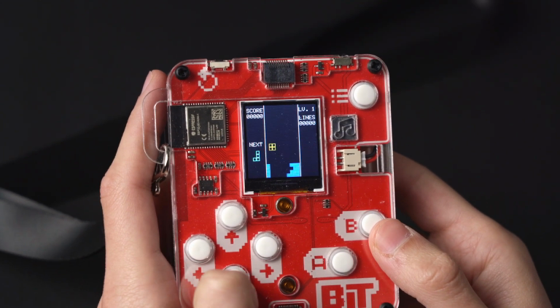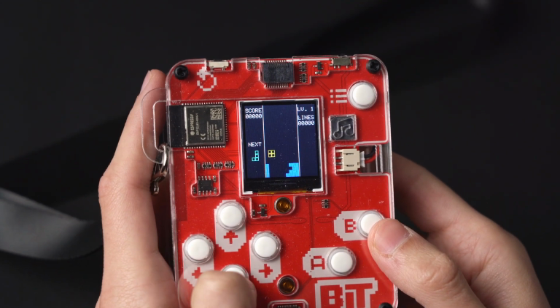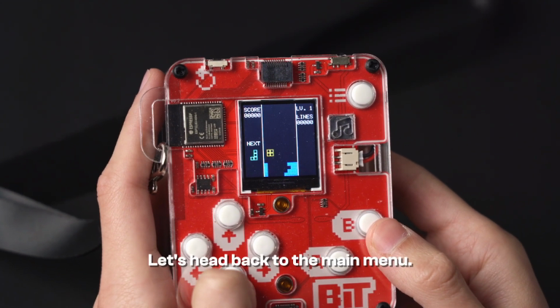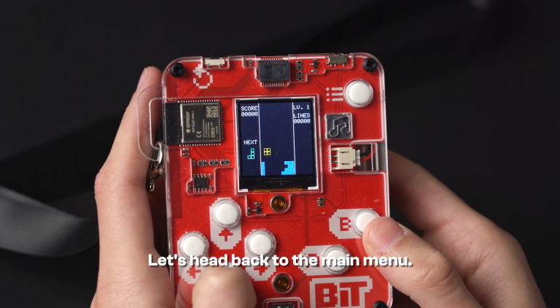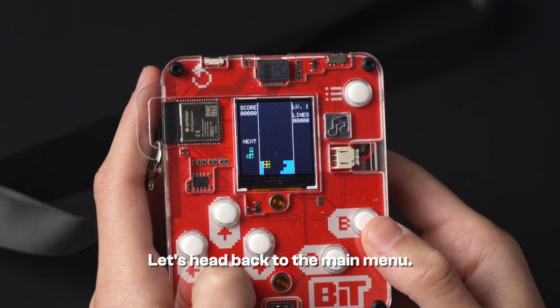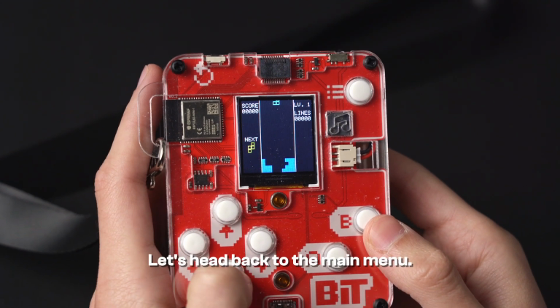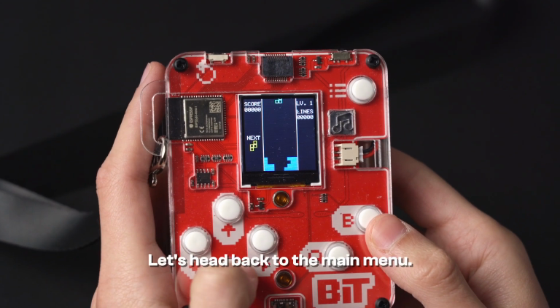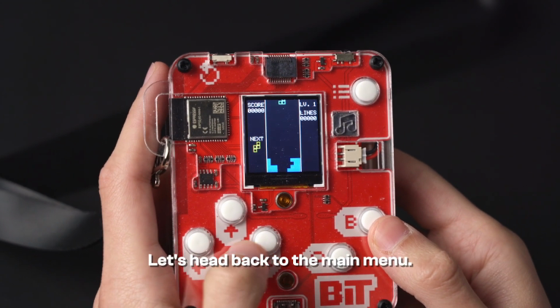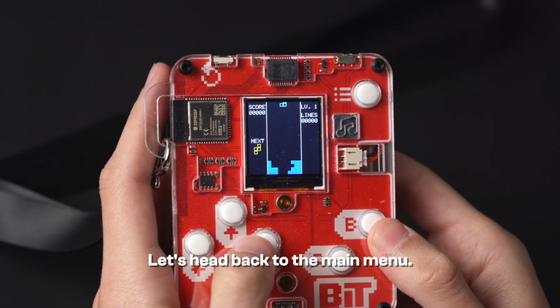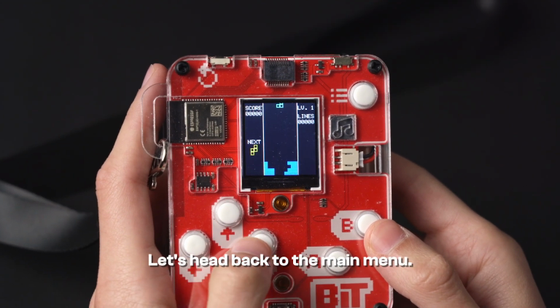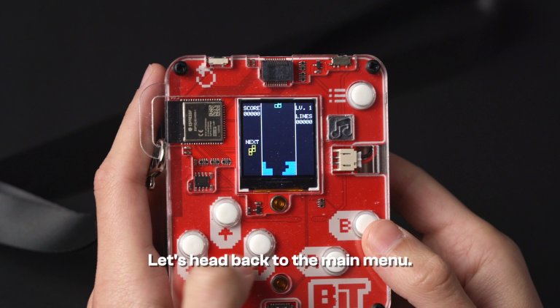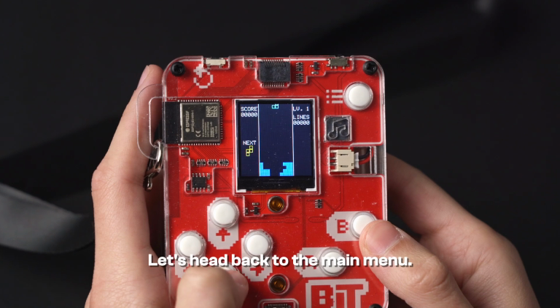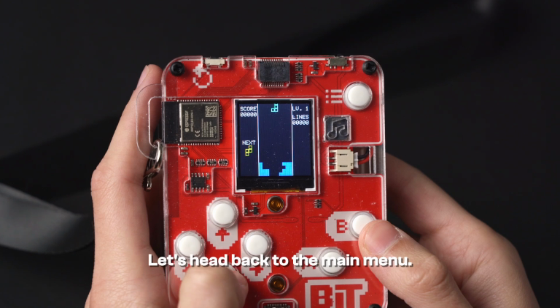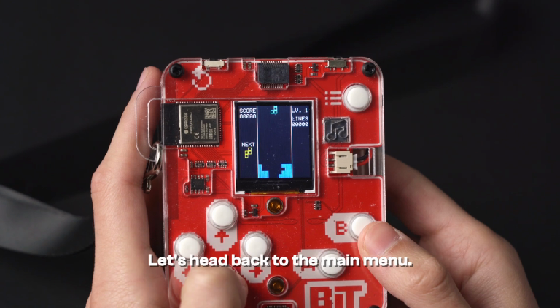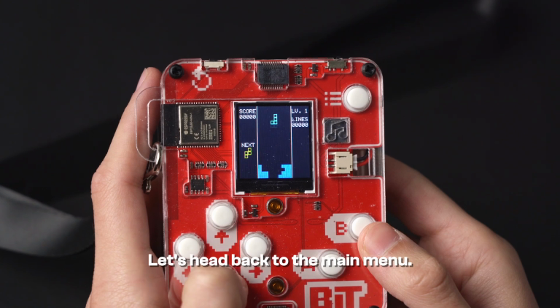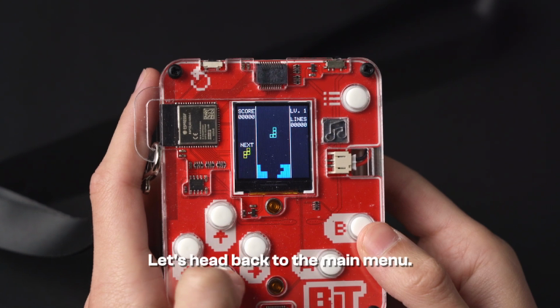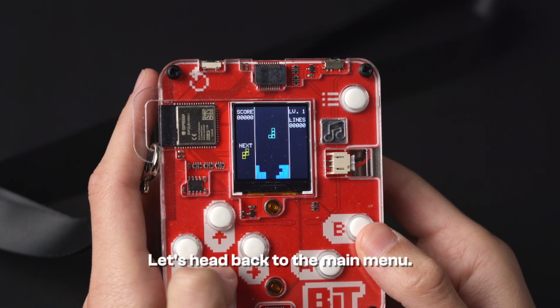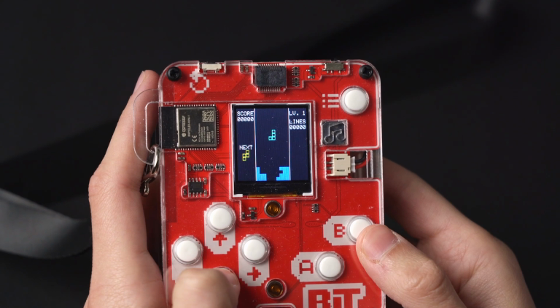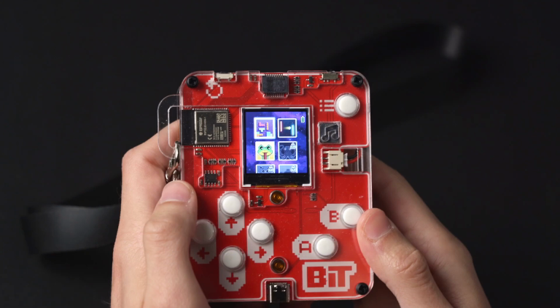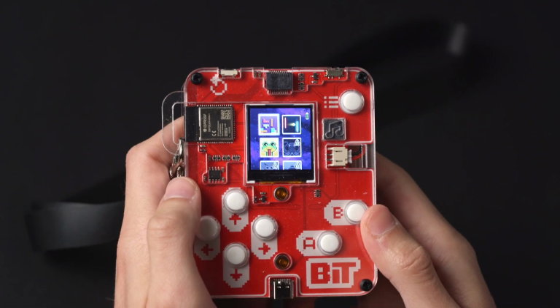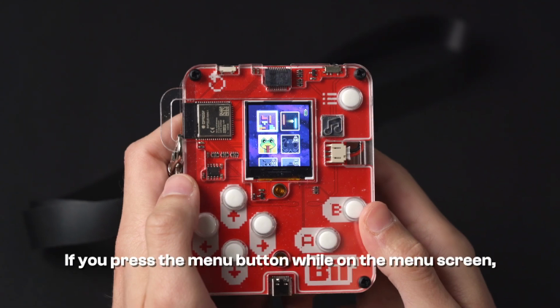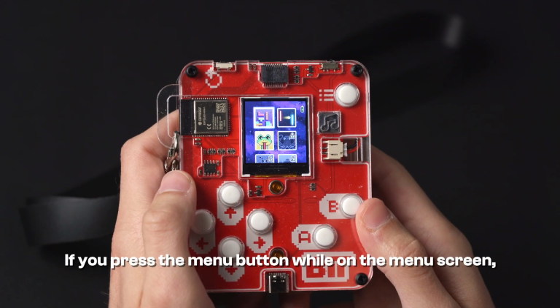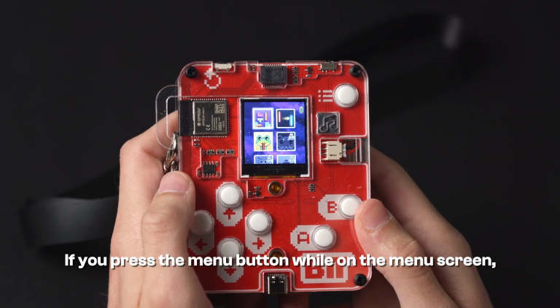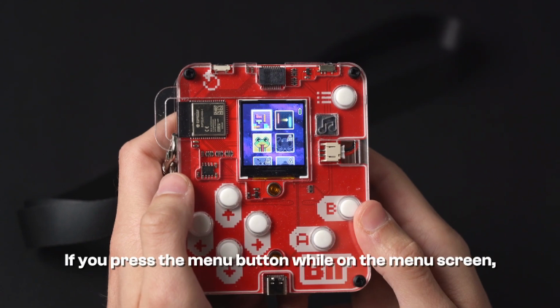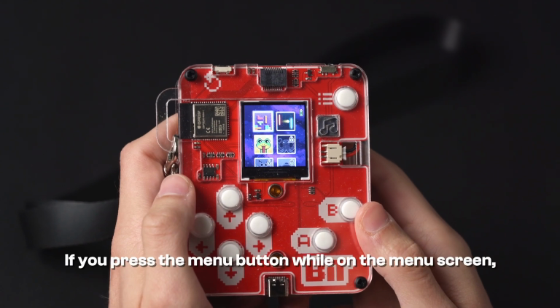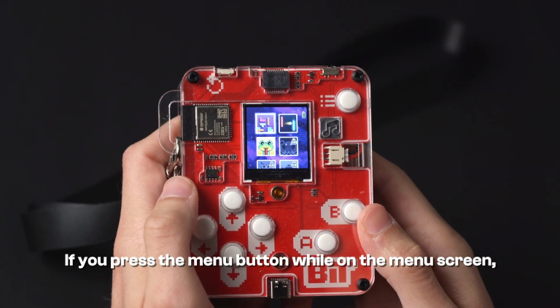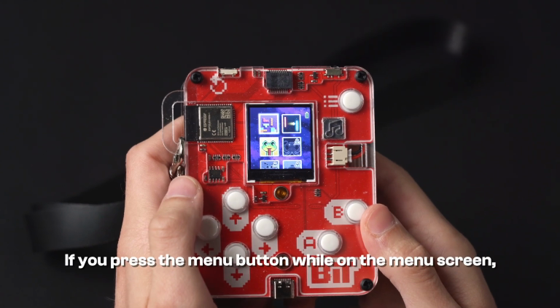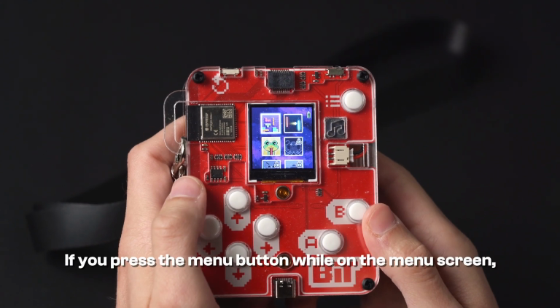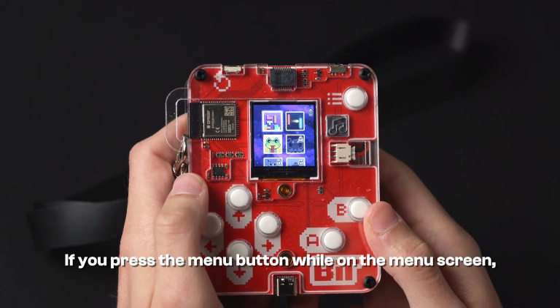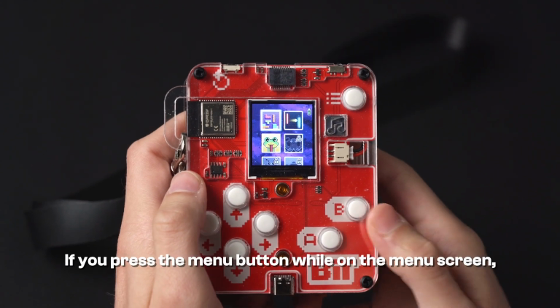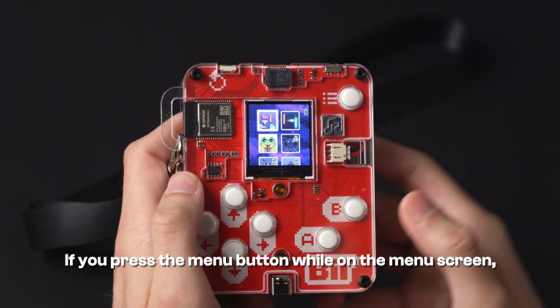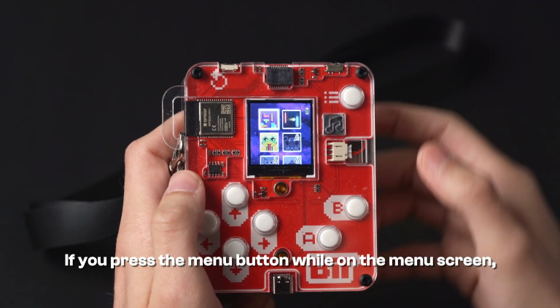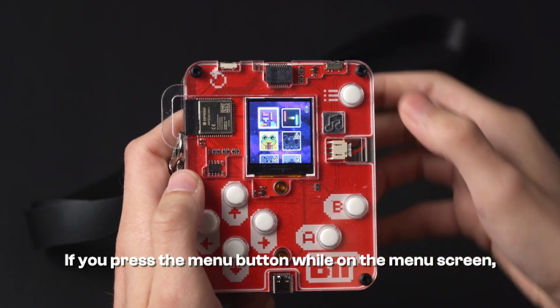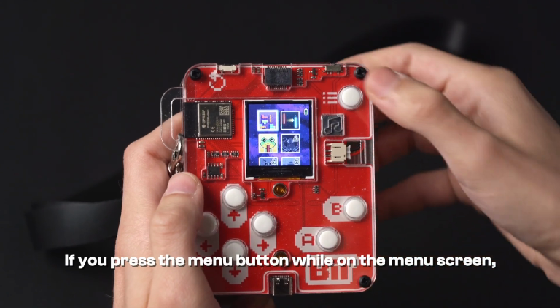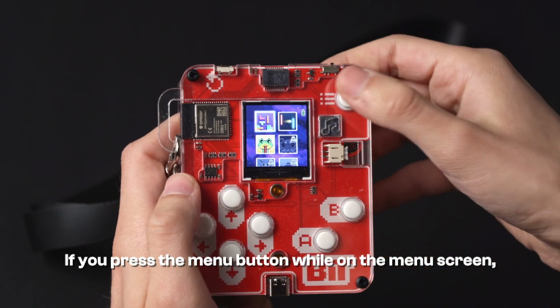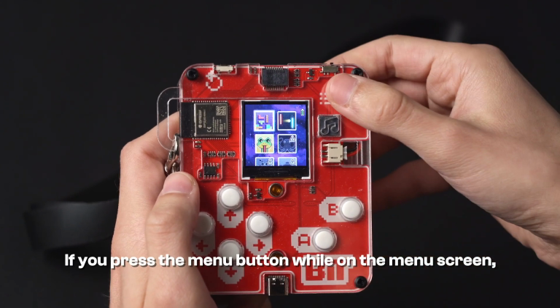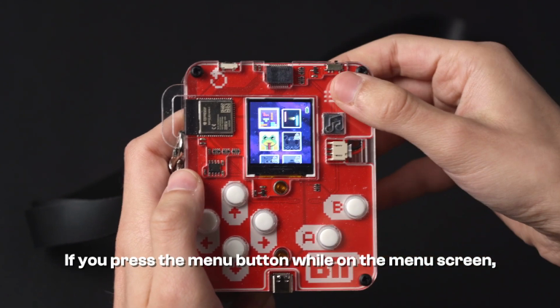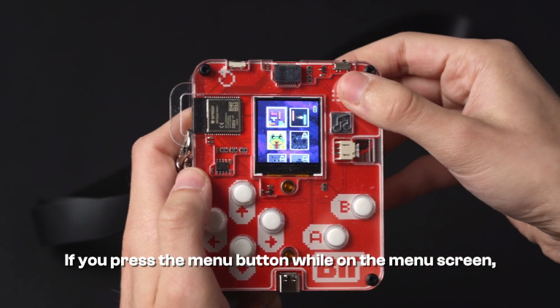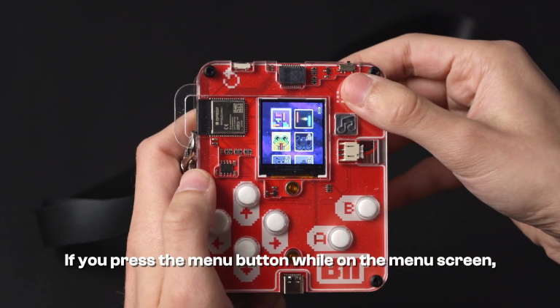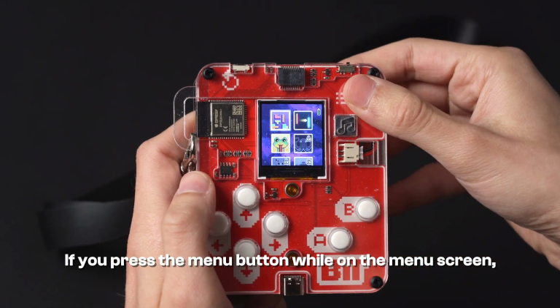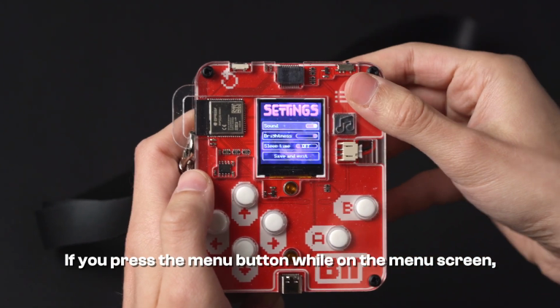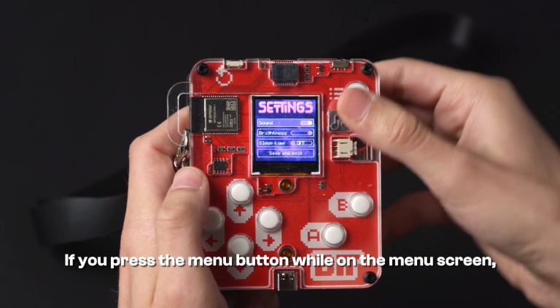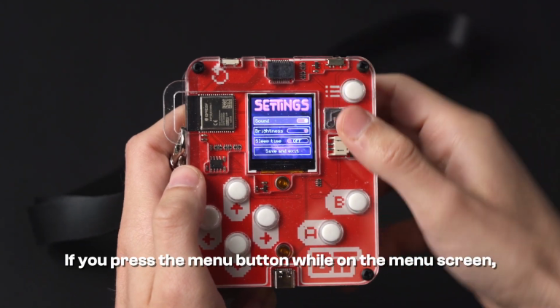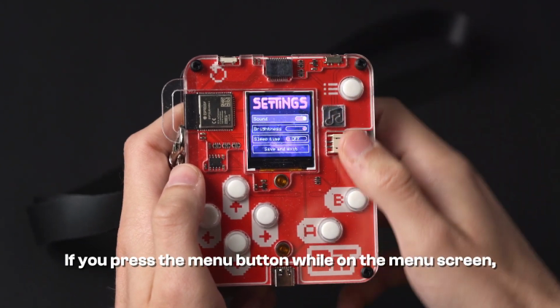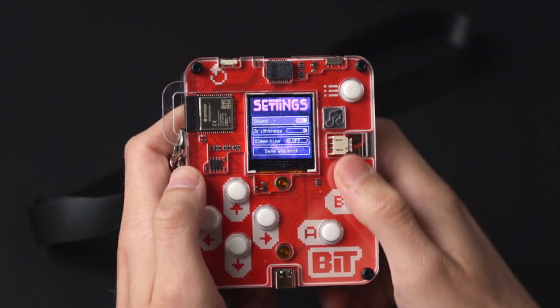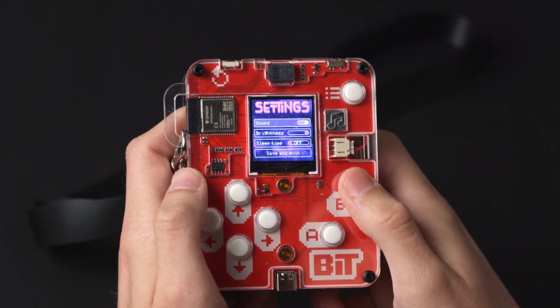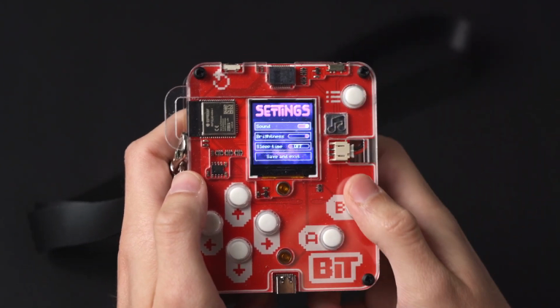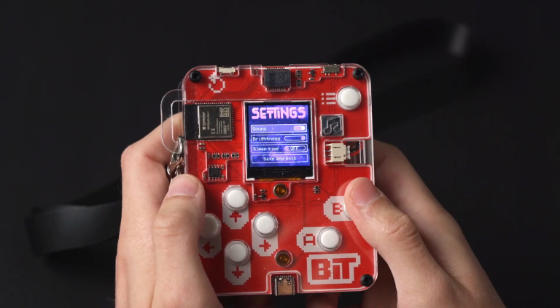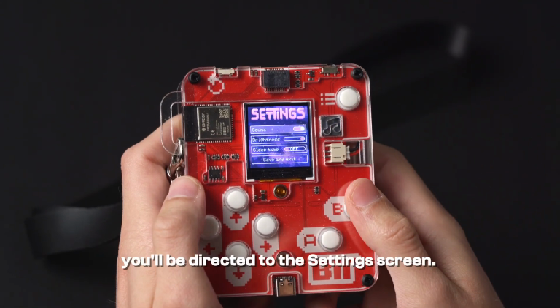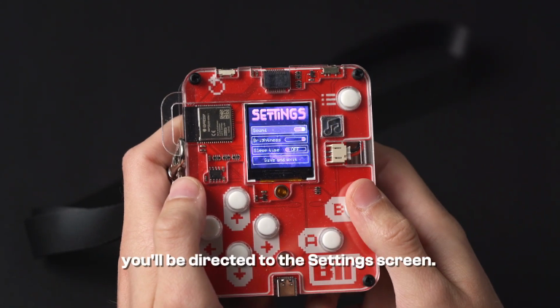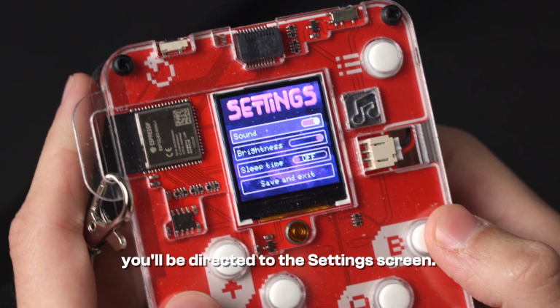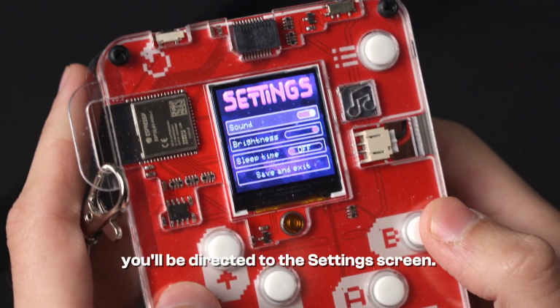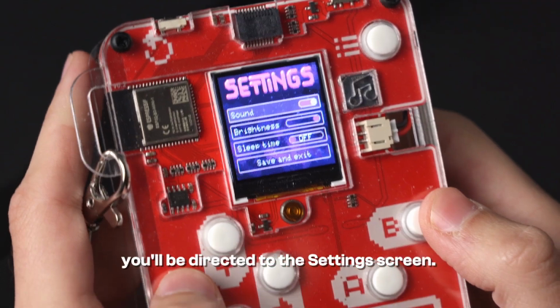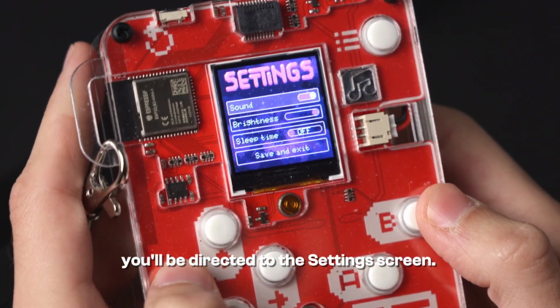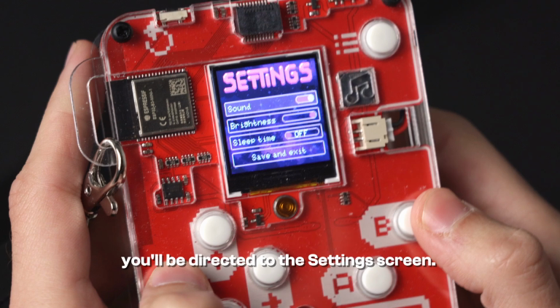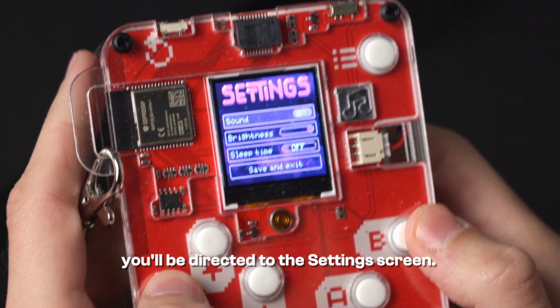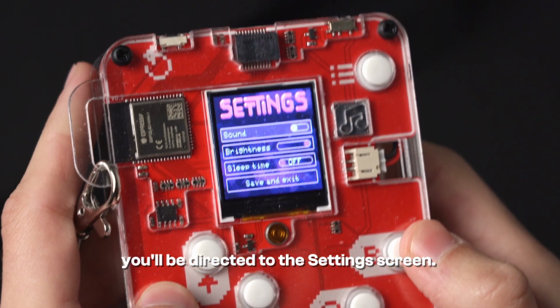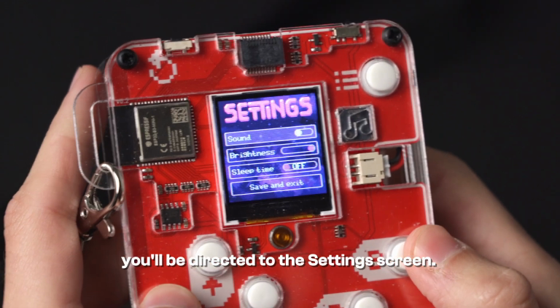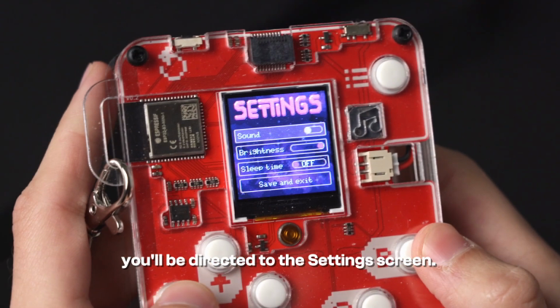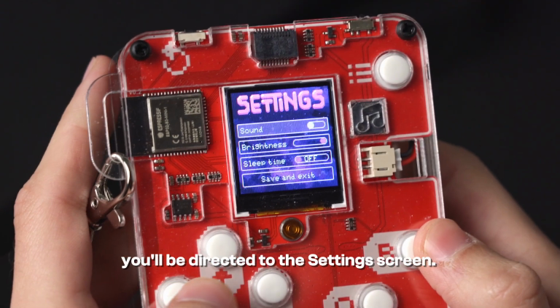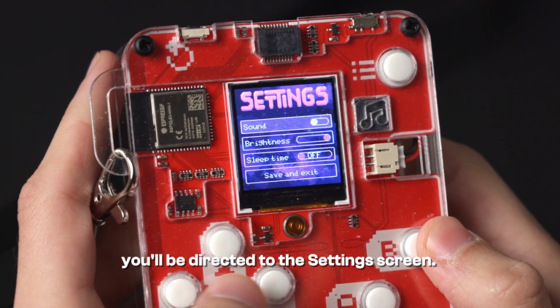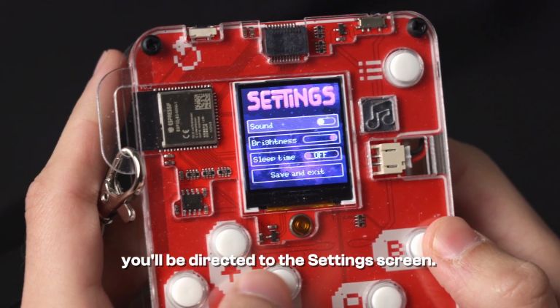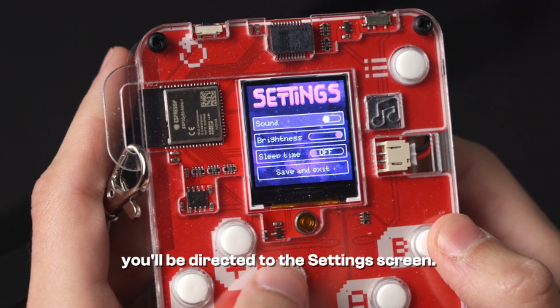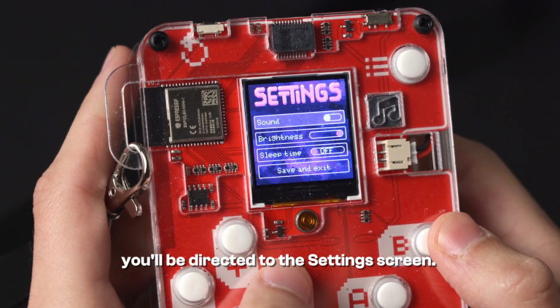Let's head back to the main menu. If you press the menu button while on the menu screen, you'll be directed to the settings screen.